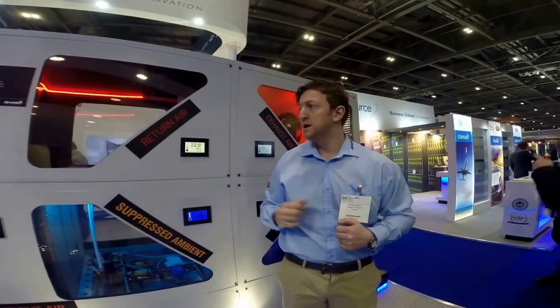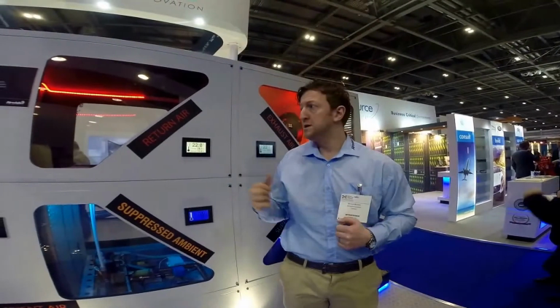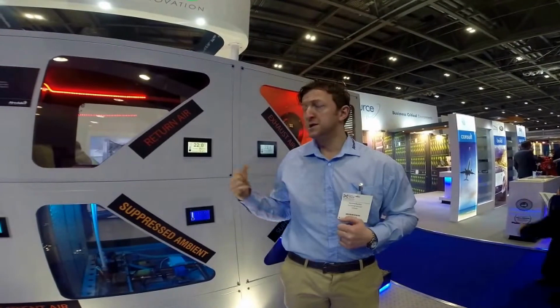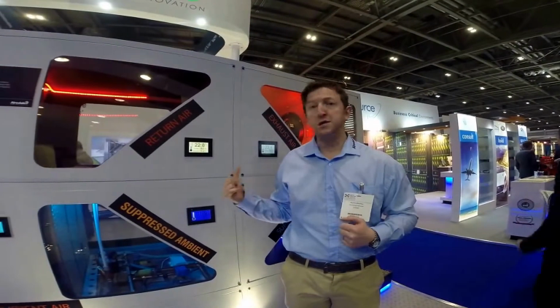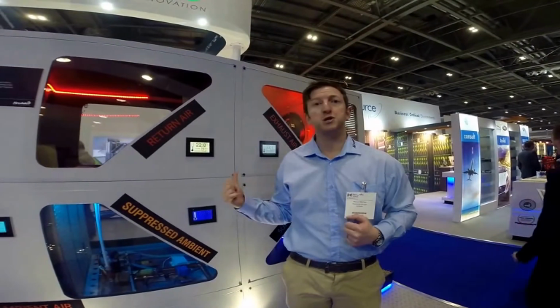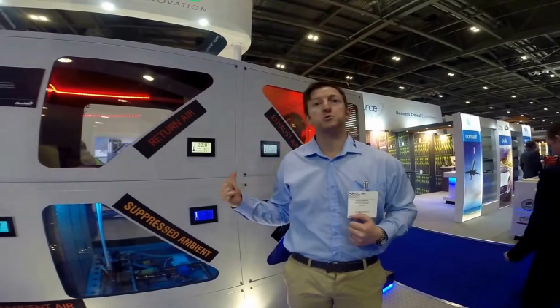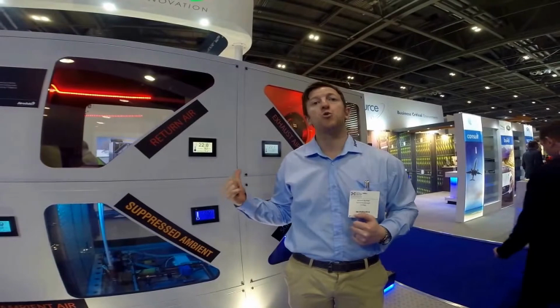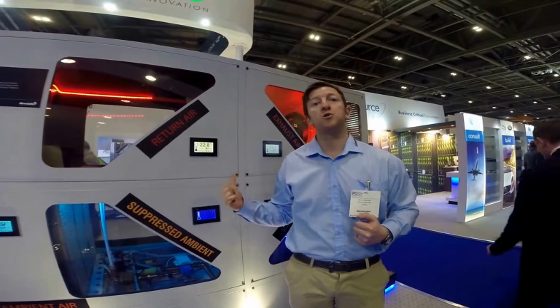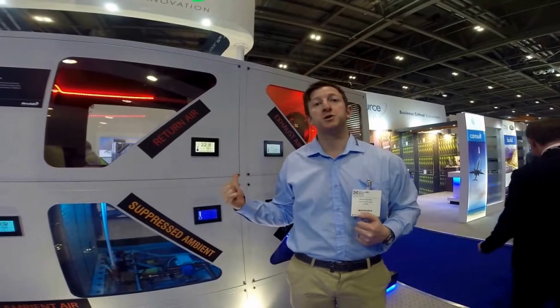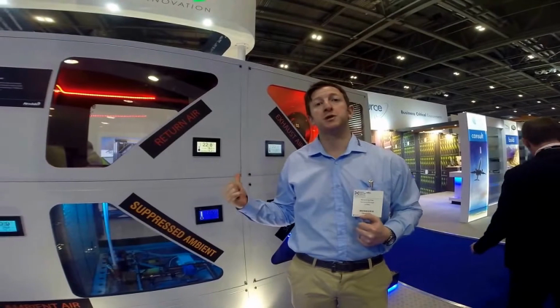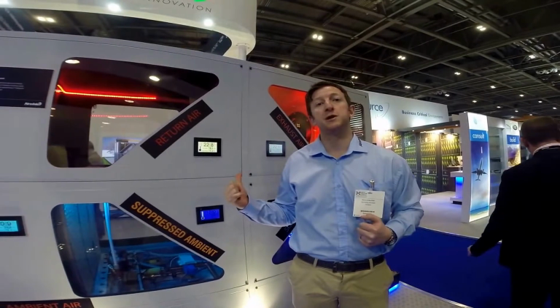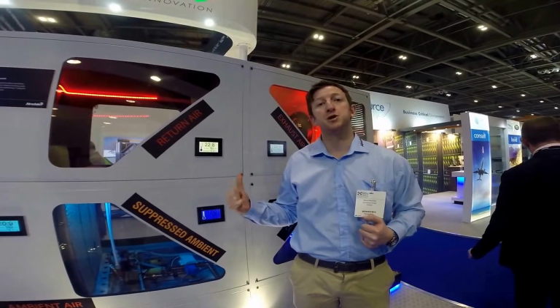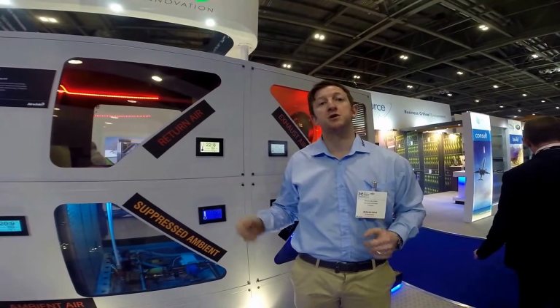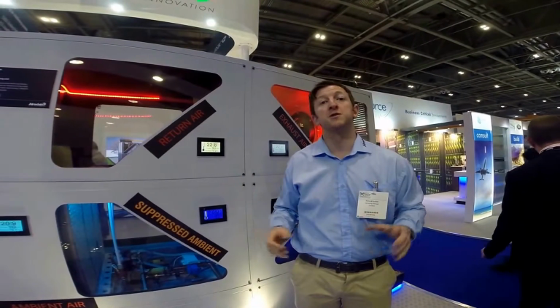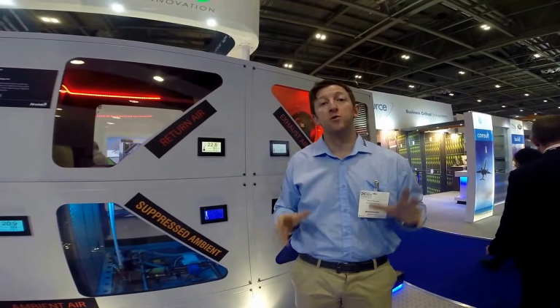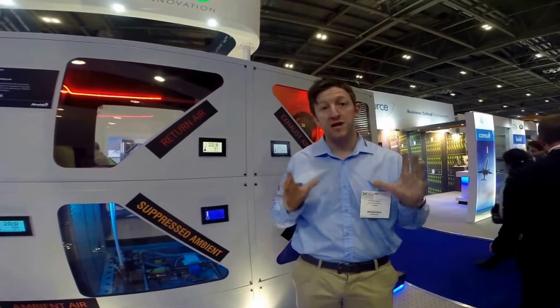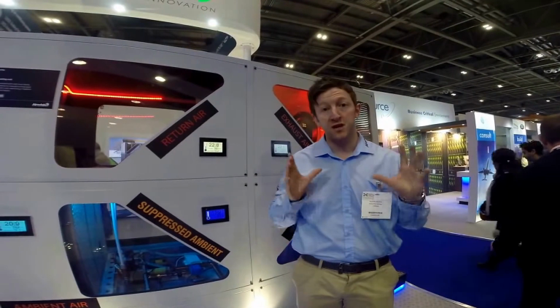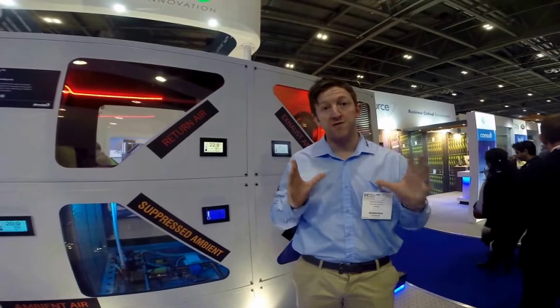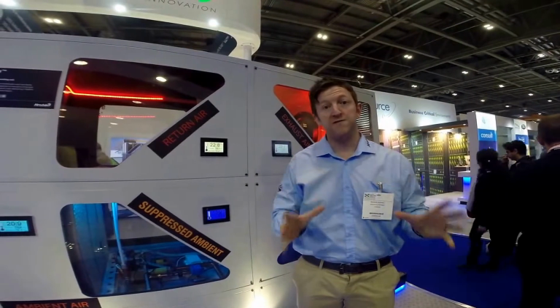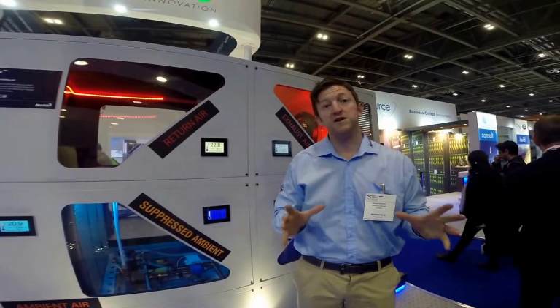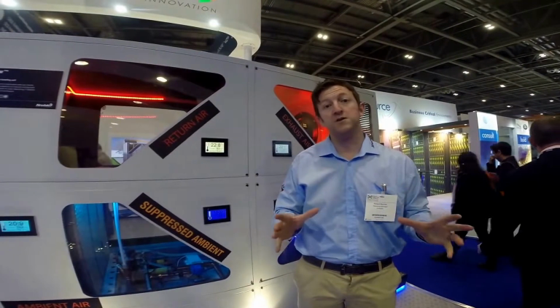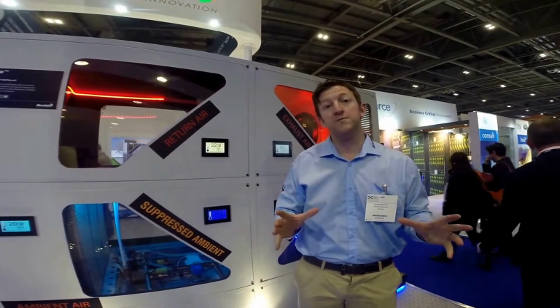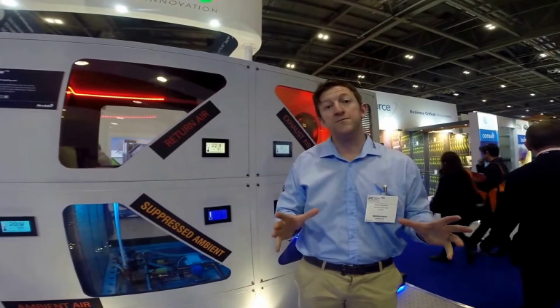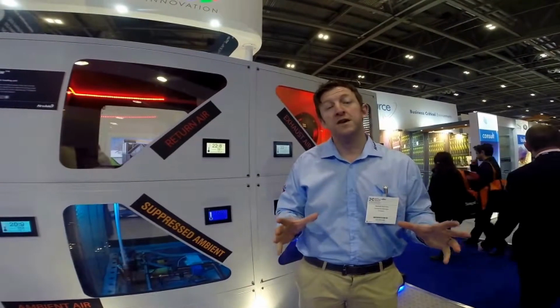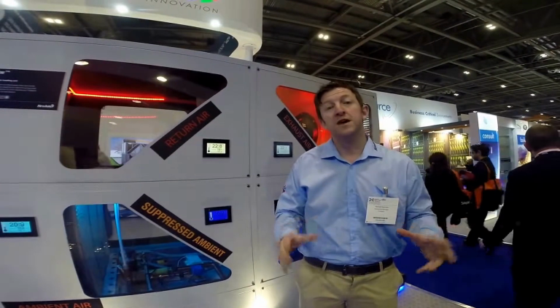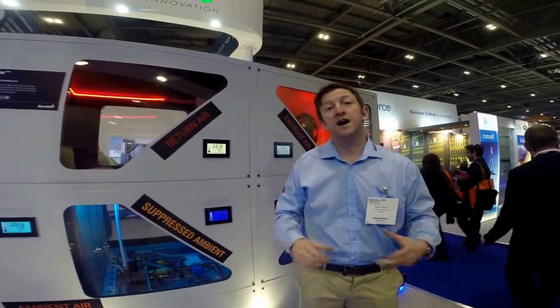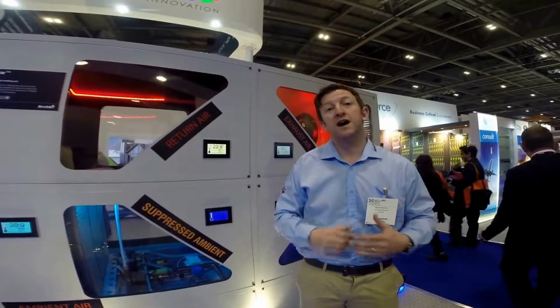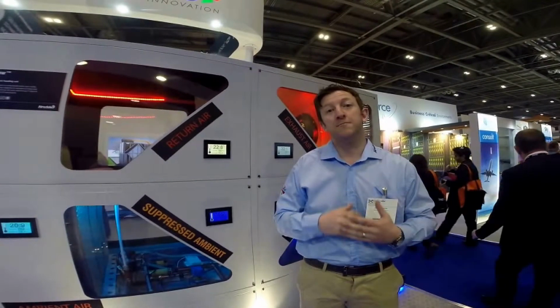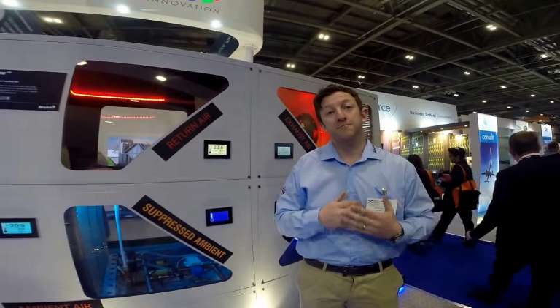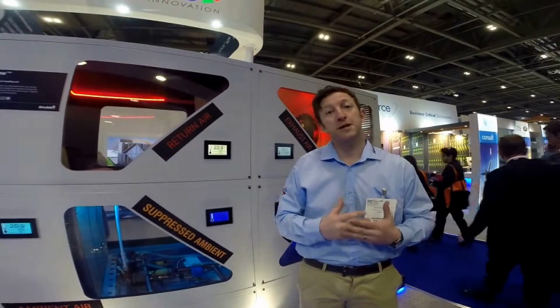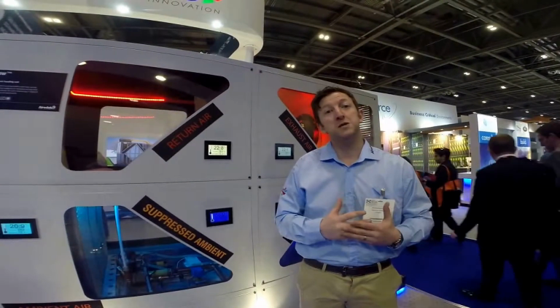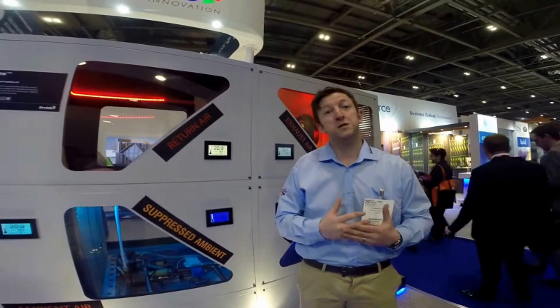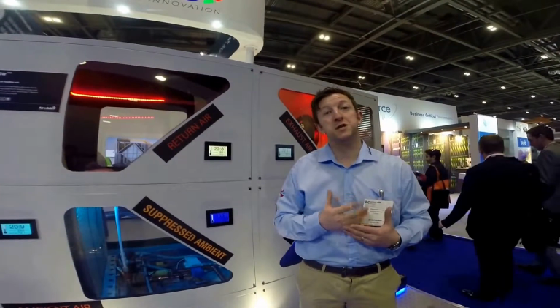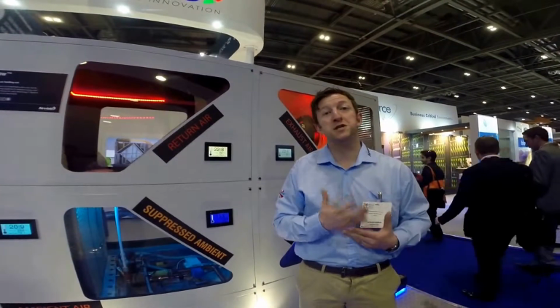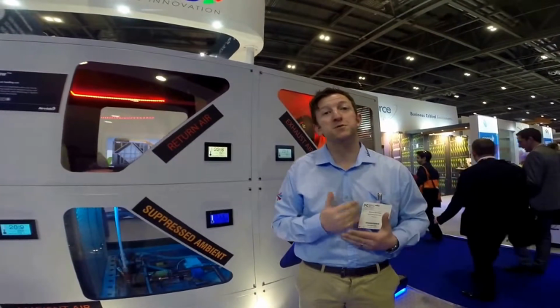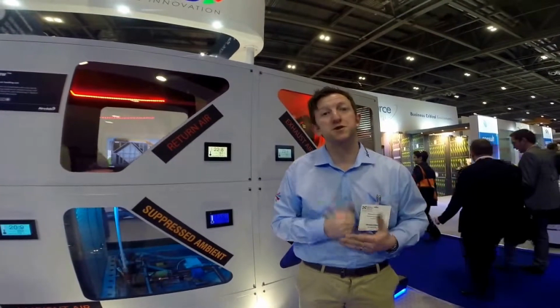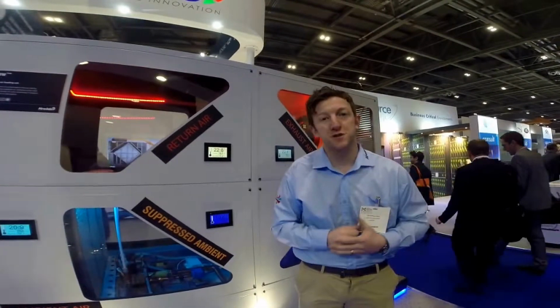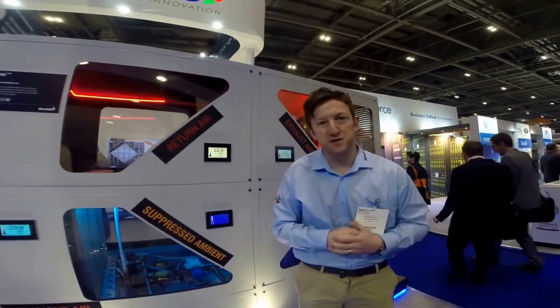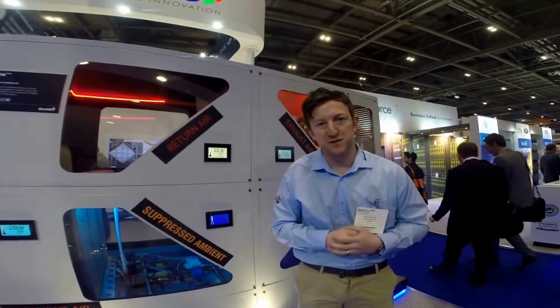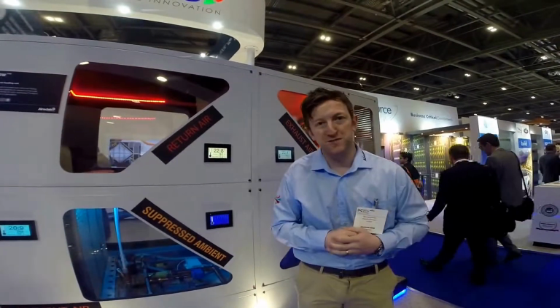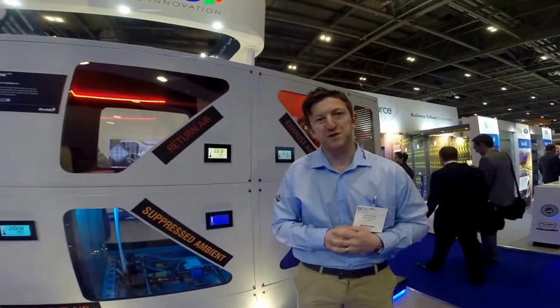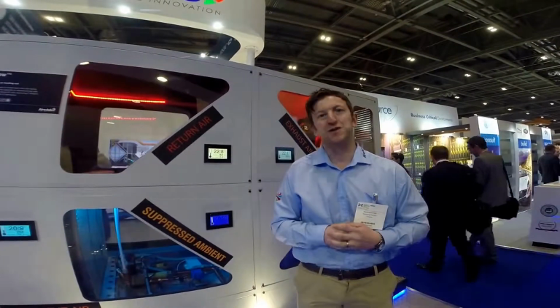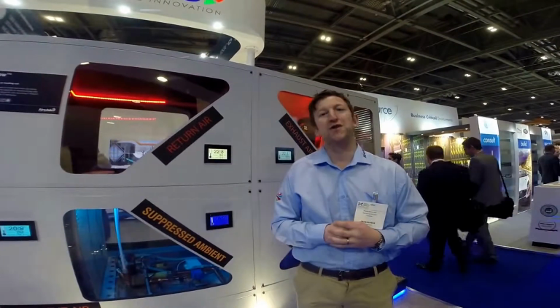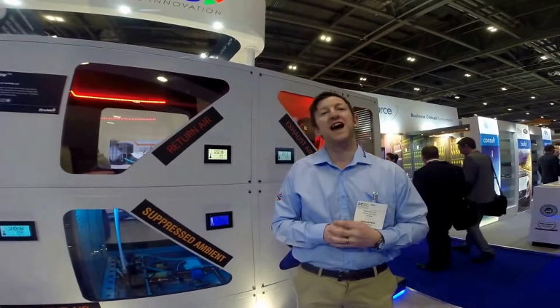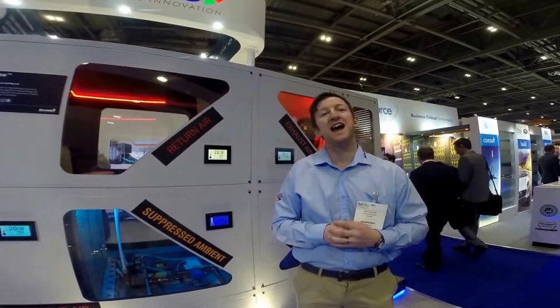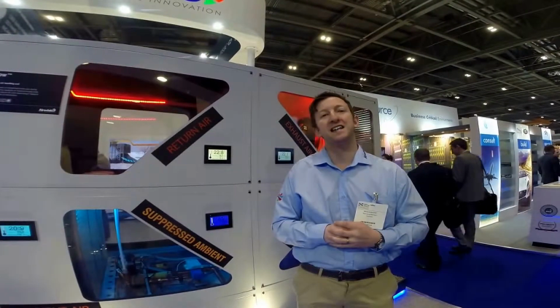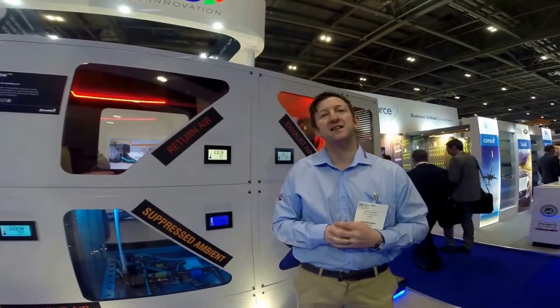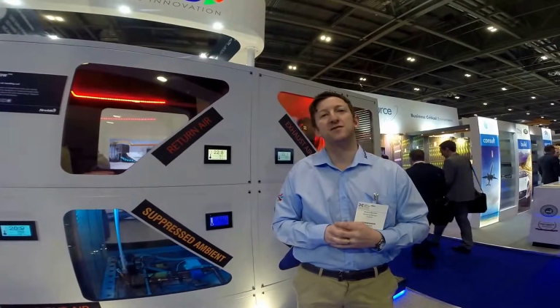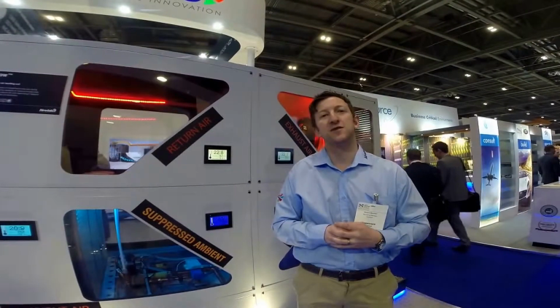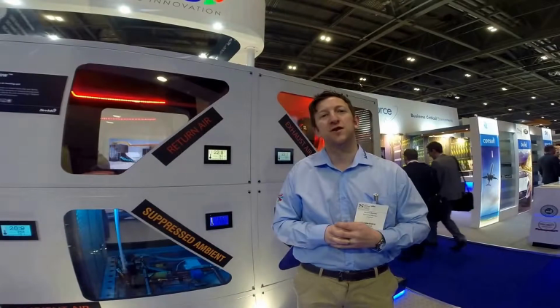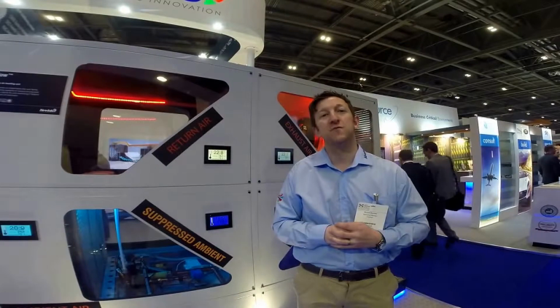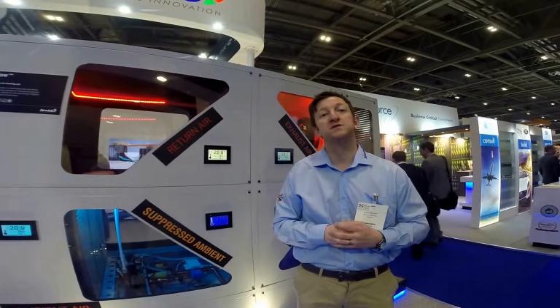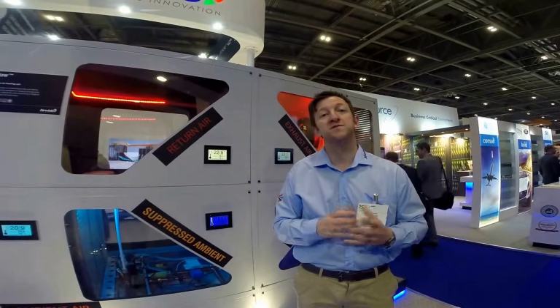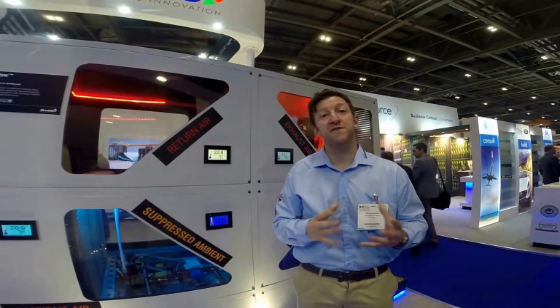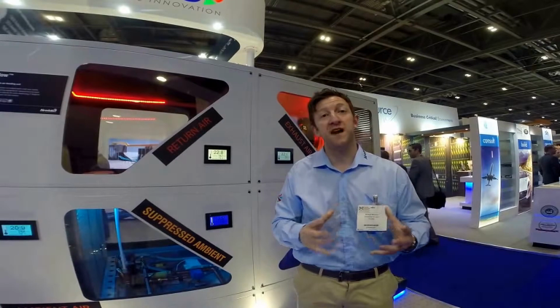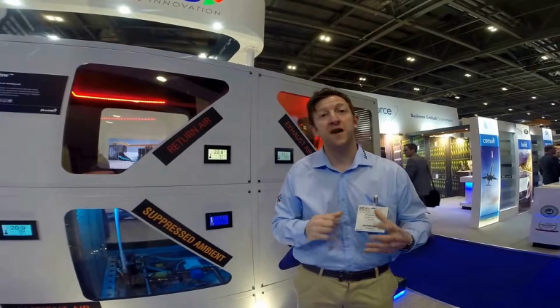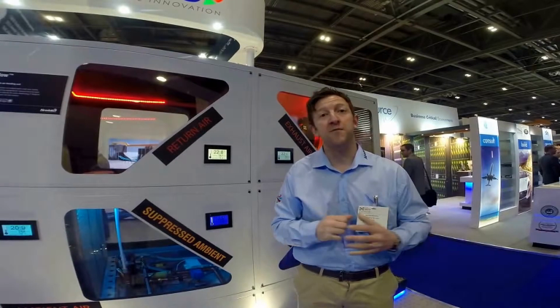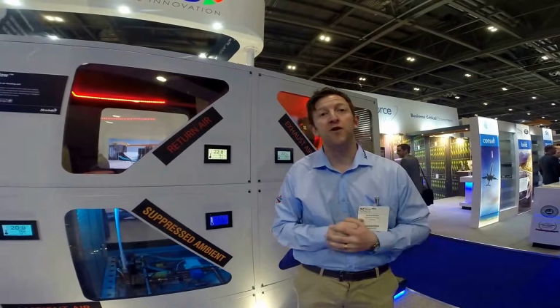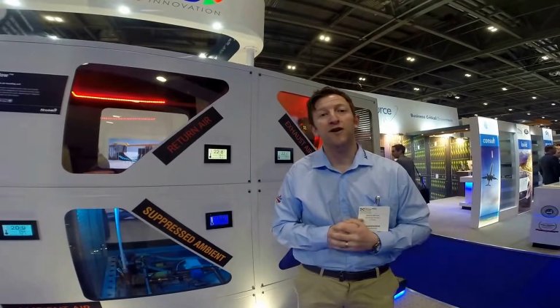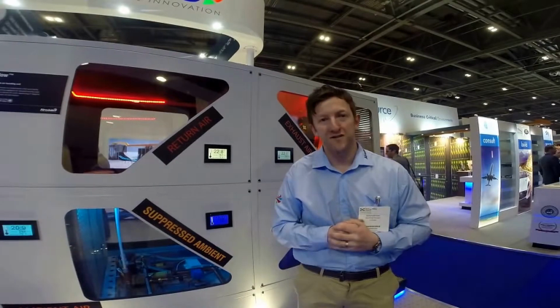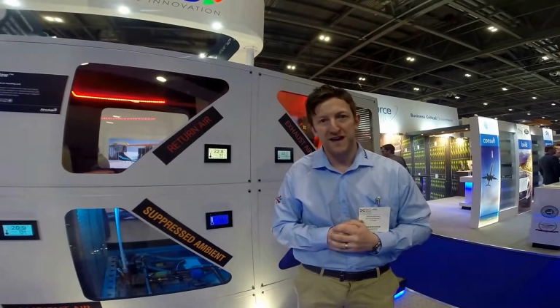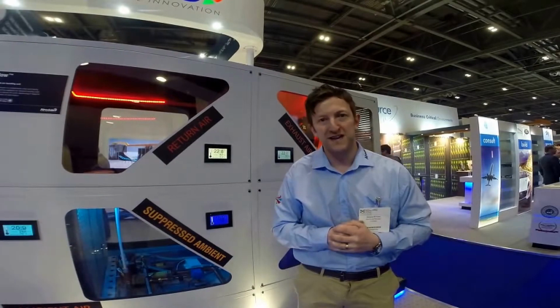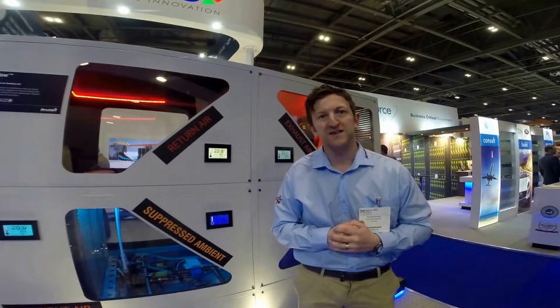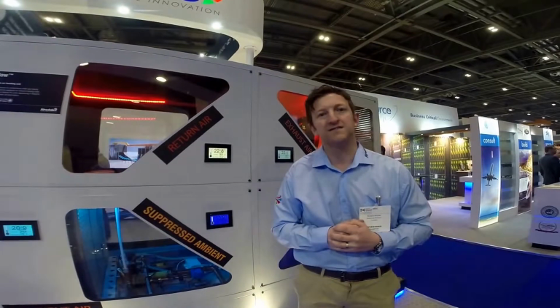This is just one solution that we can offer you. Please visit www.airedale.com to find out more. Thank you.